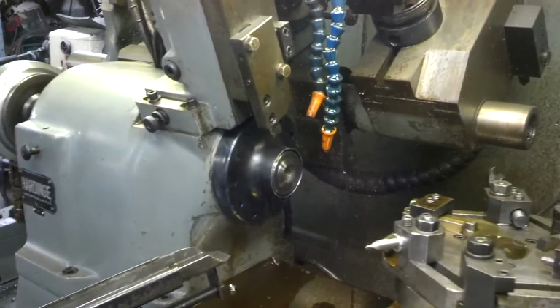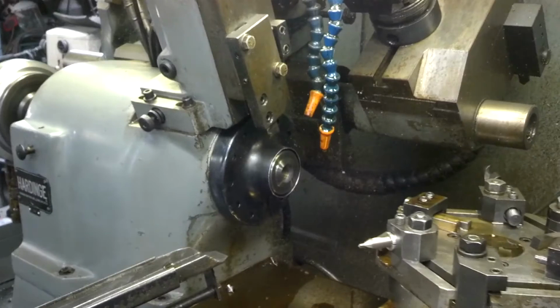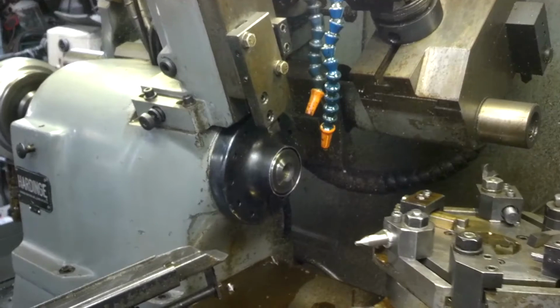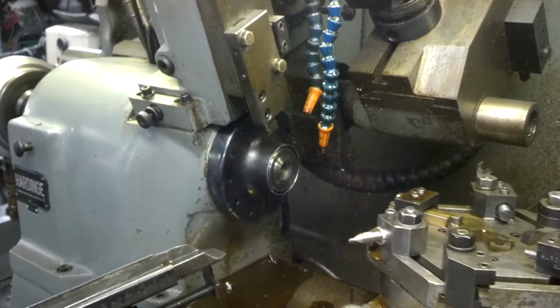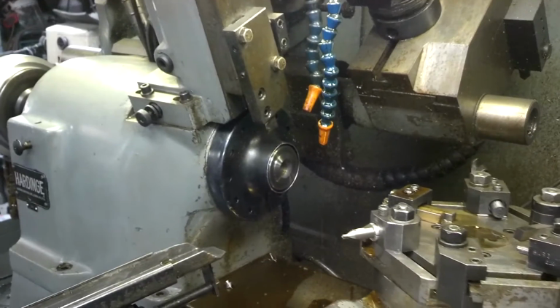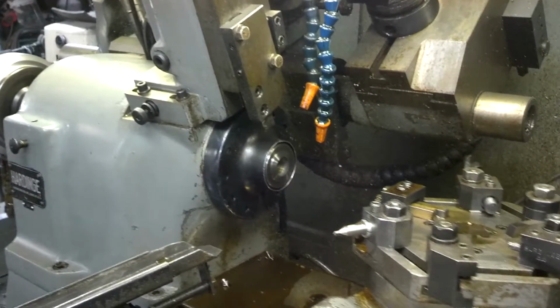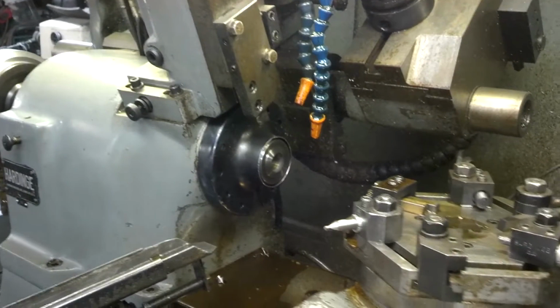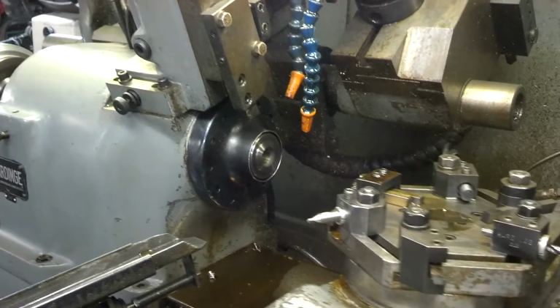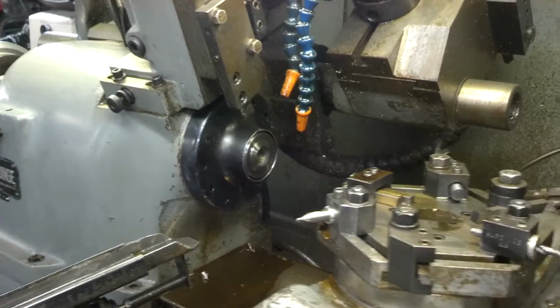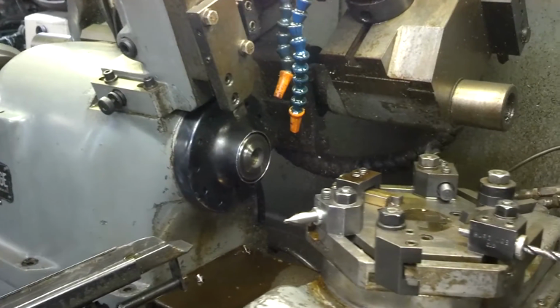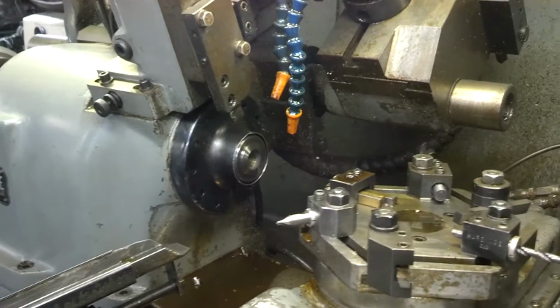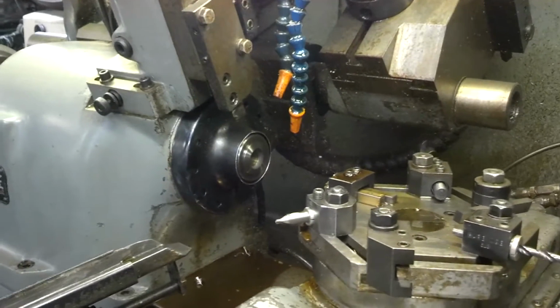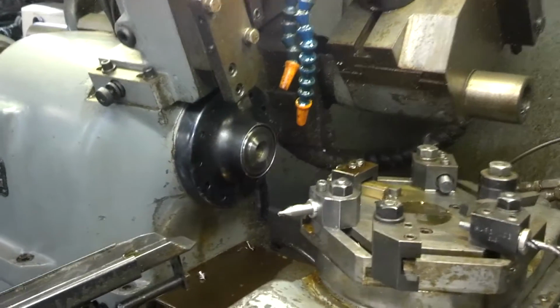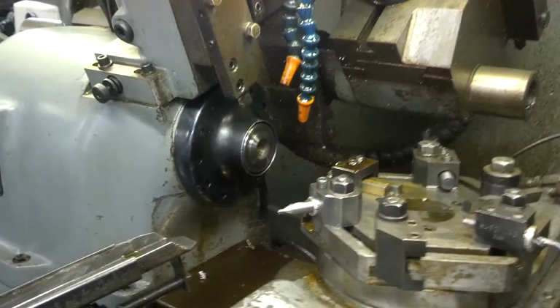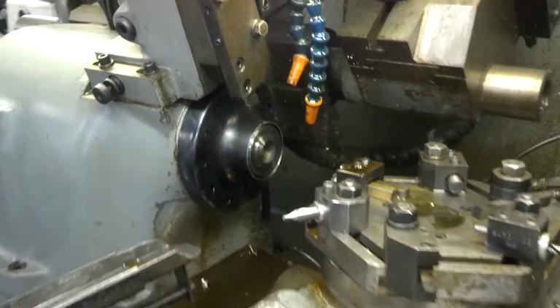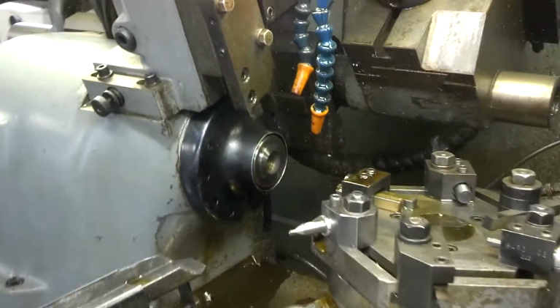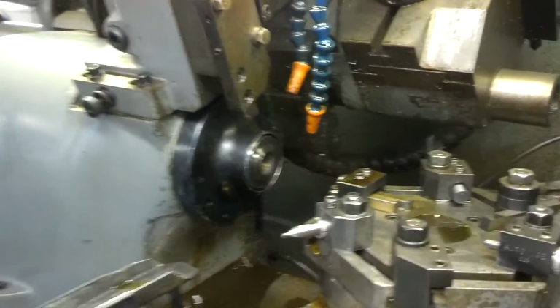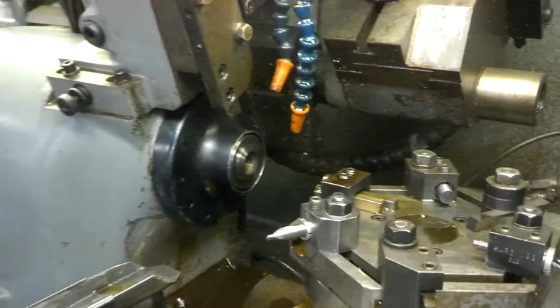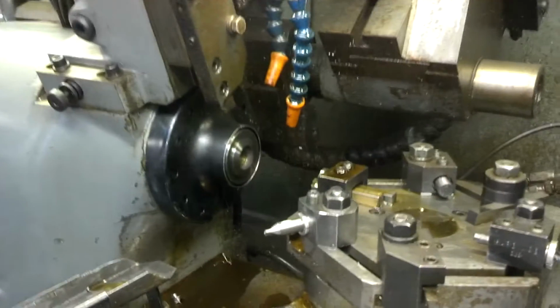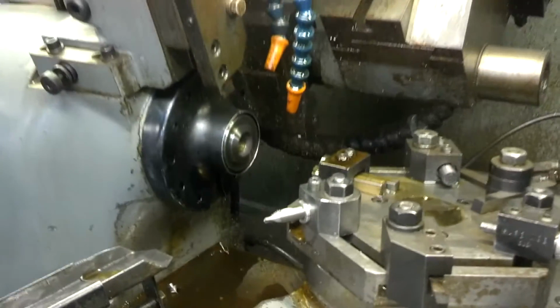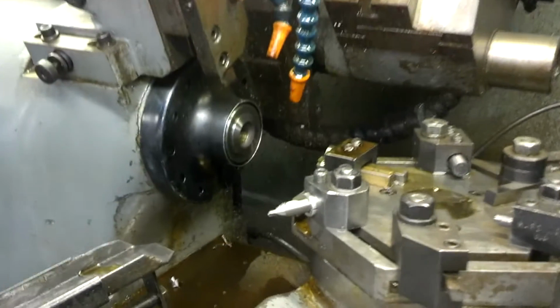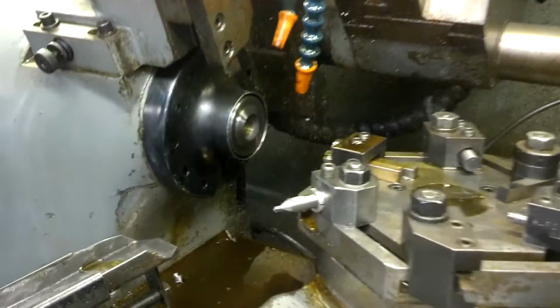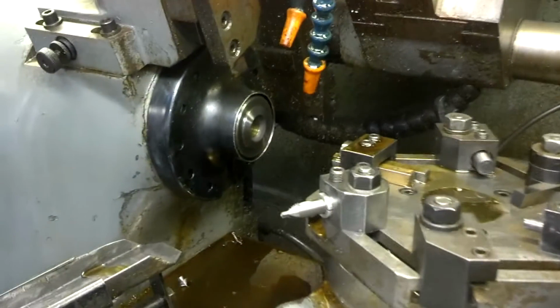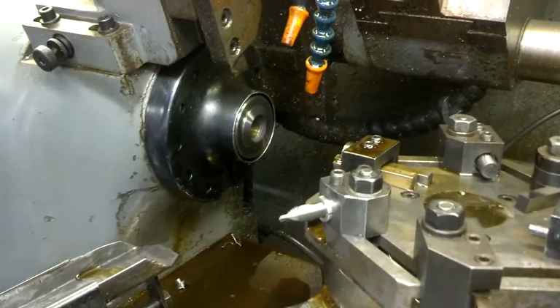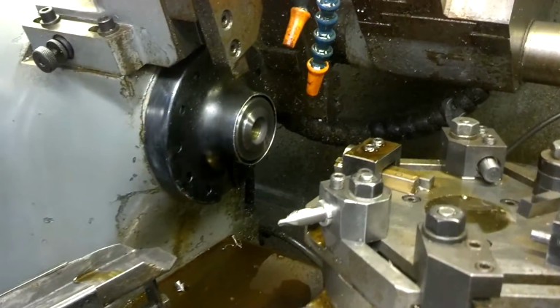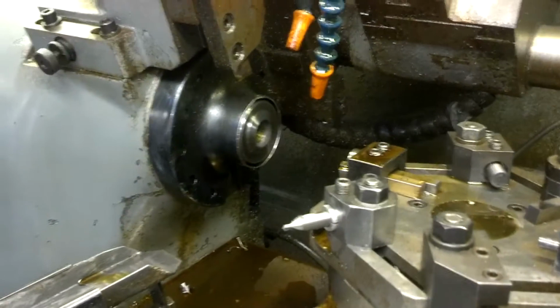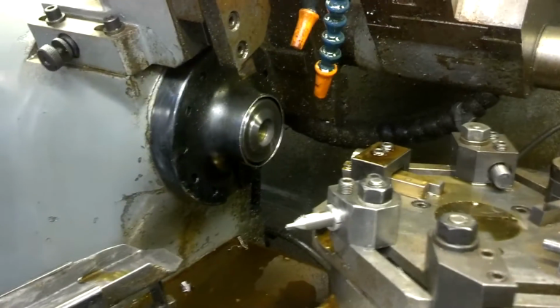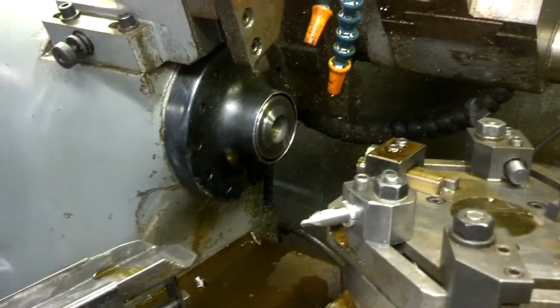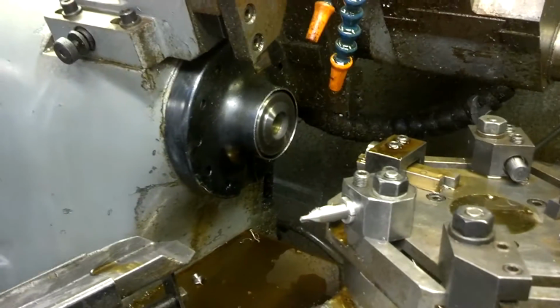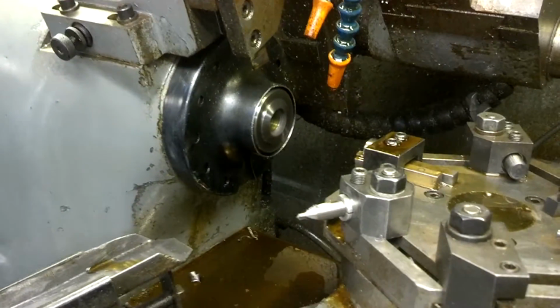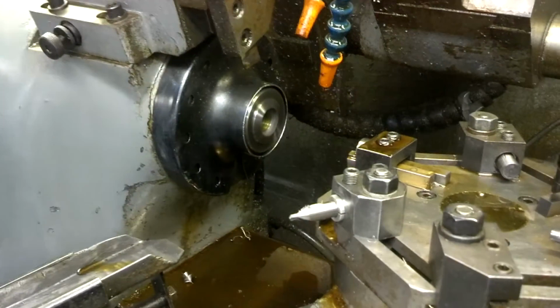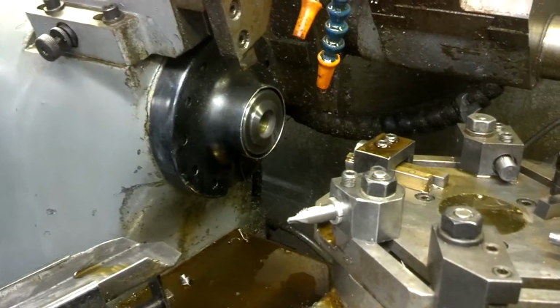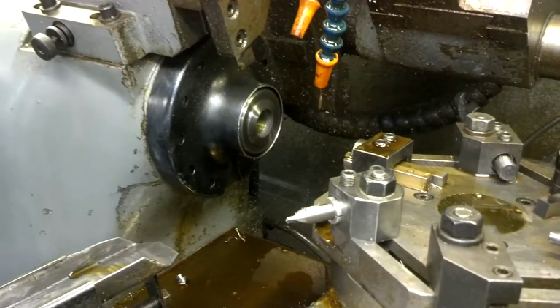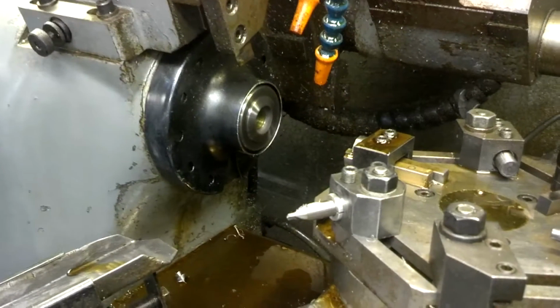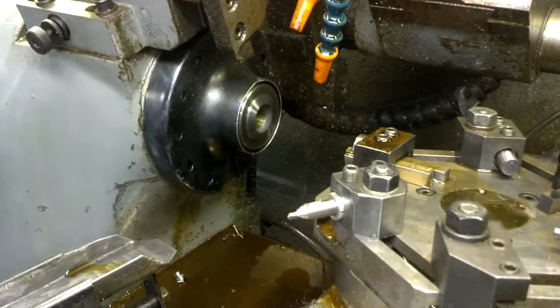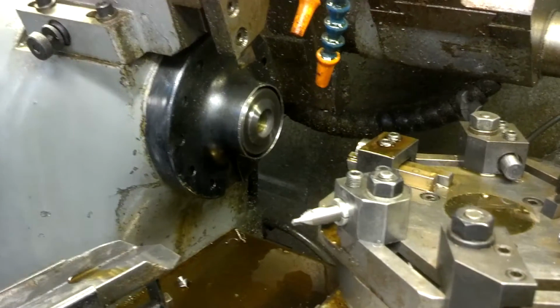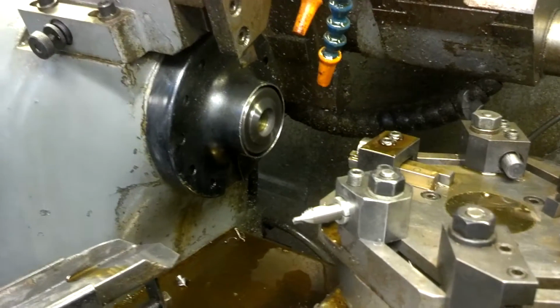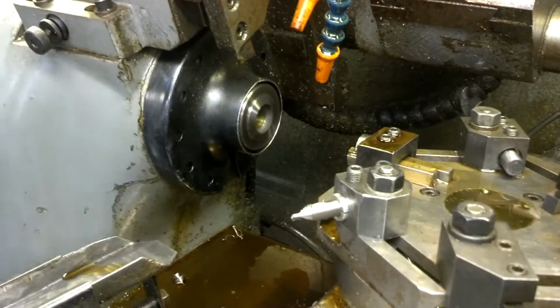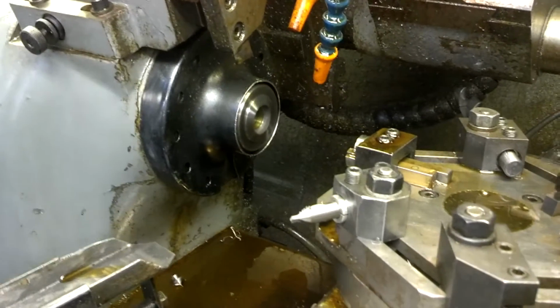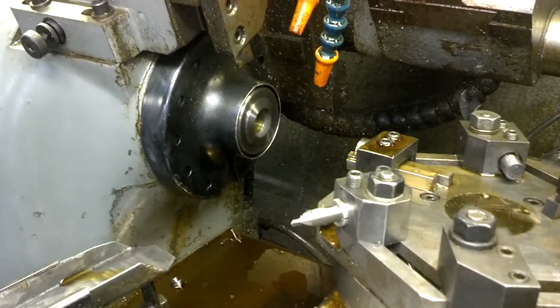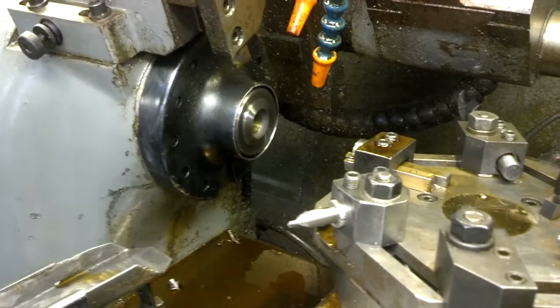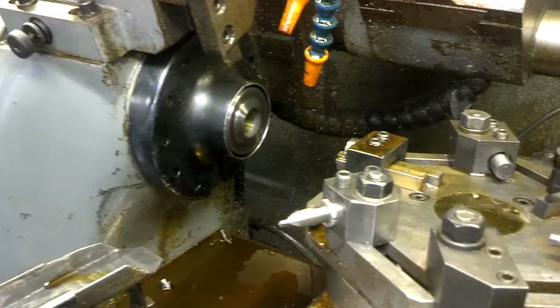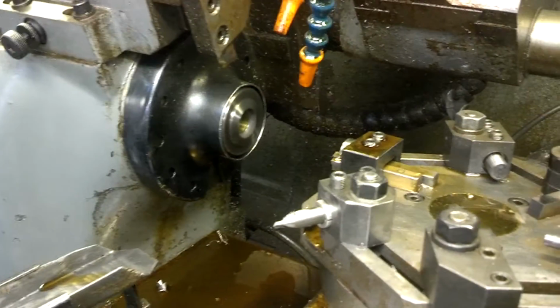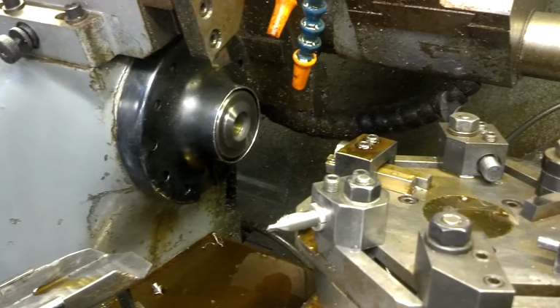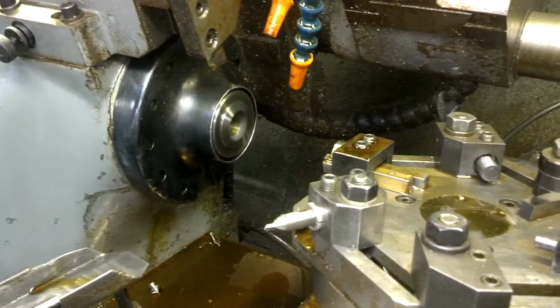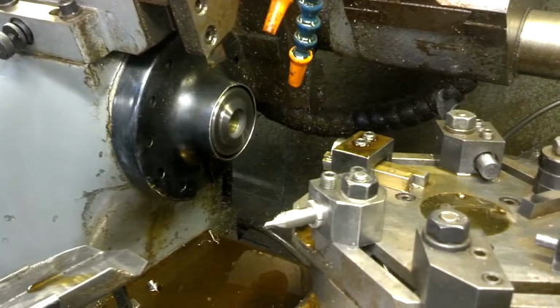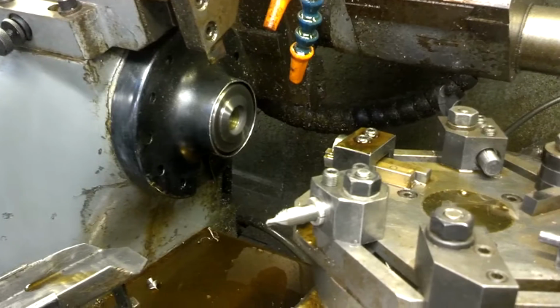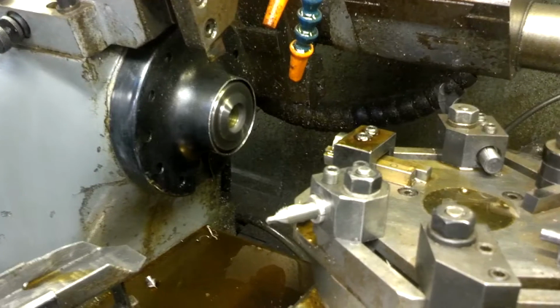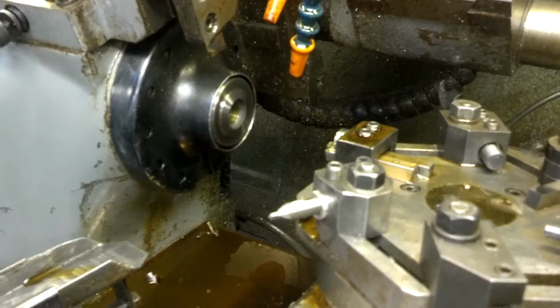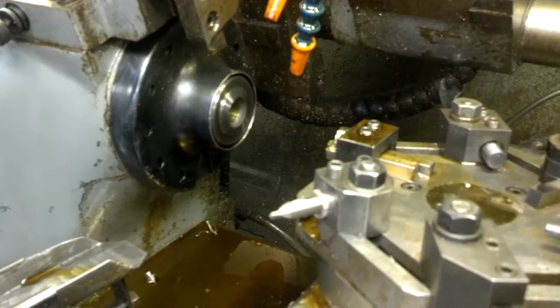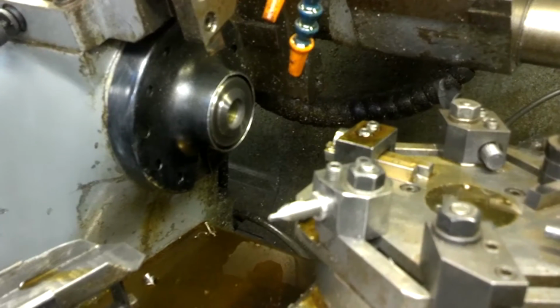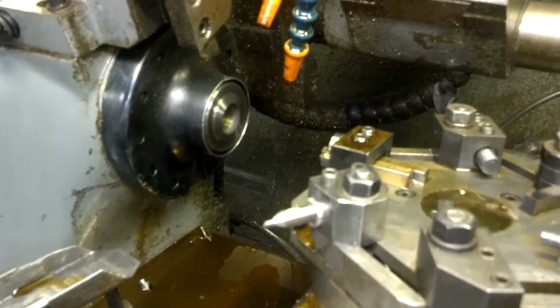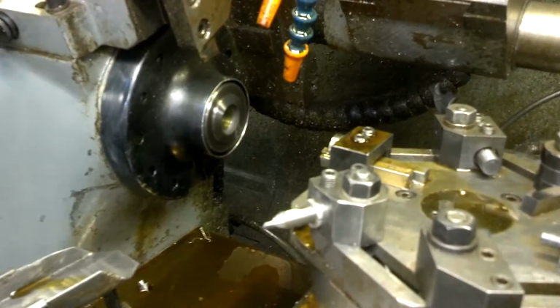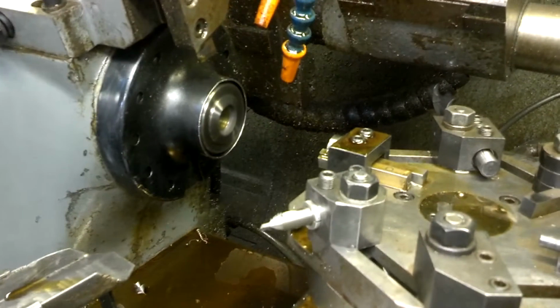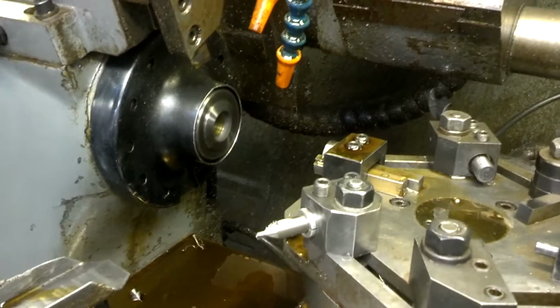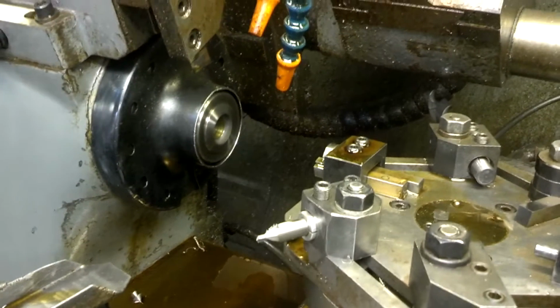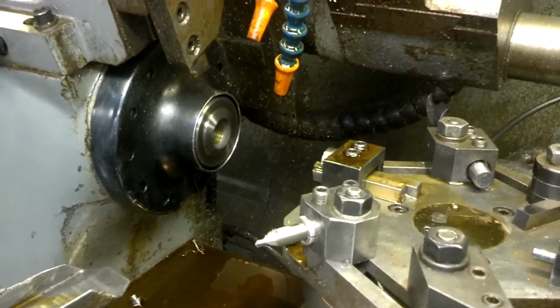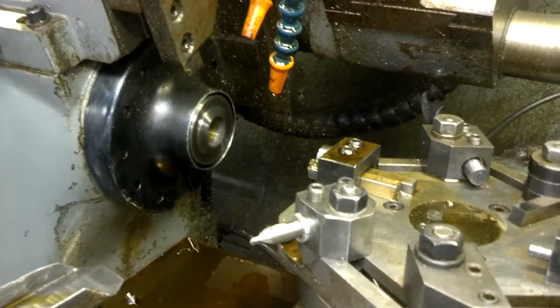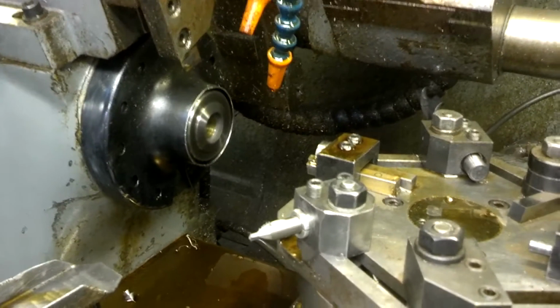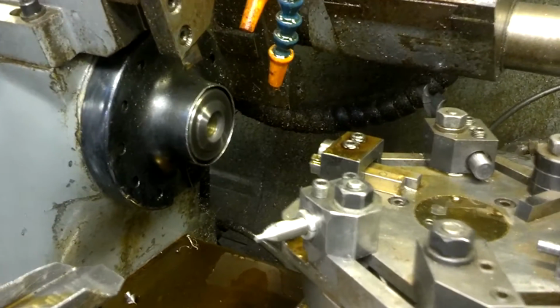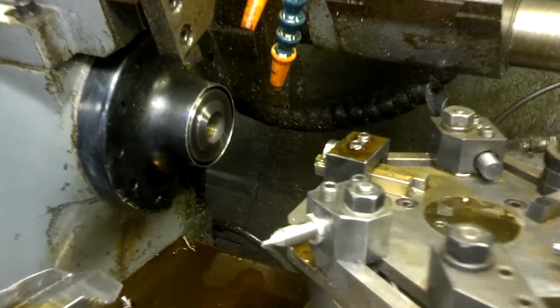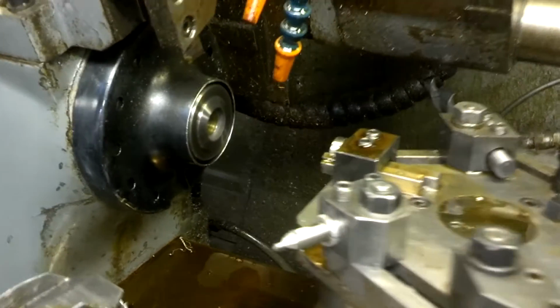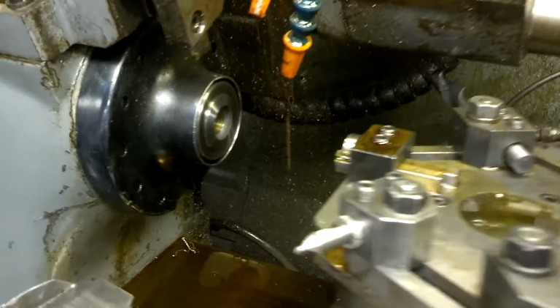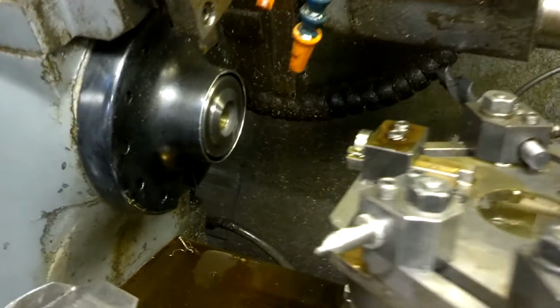Now it's going to feed another part, but I don't have the... we'll just go through one more cycle. So it's feeding the part.